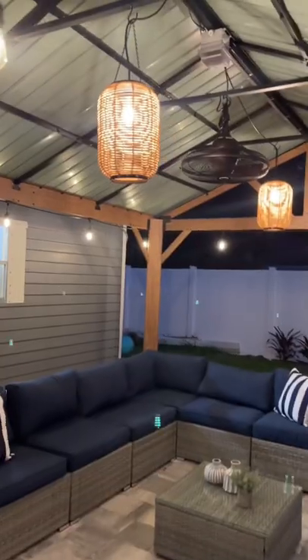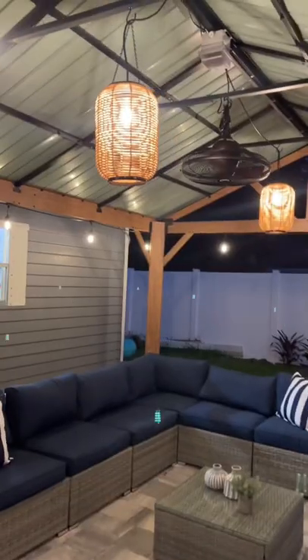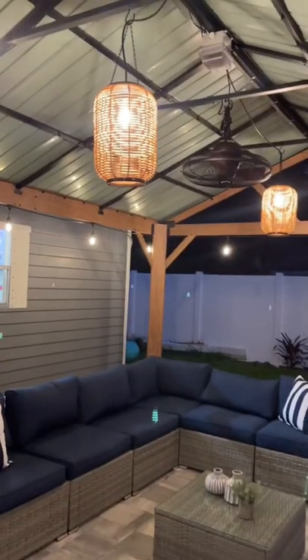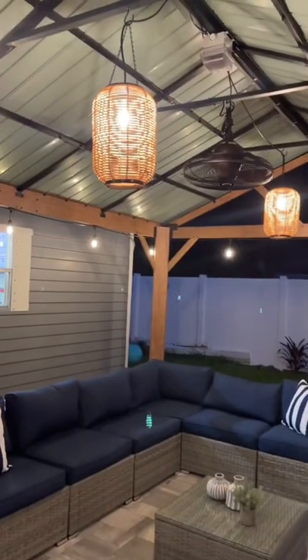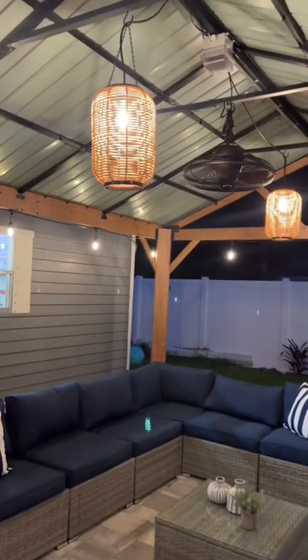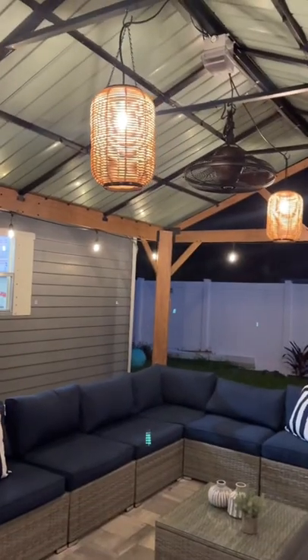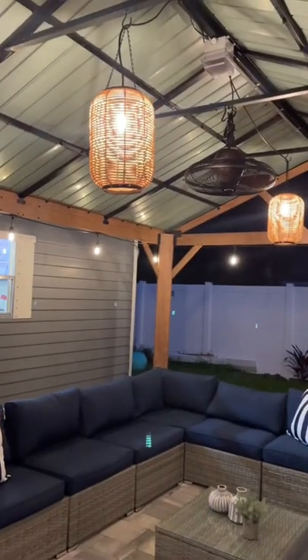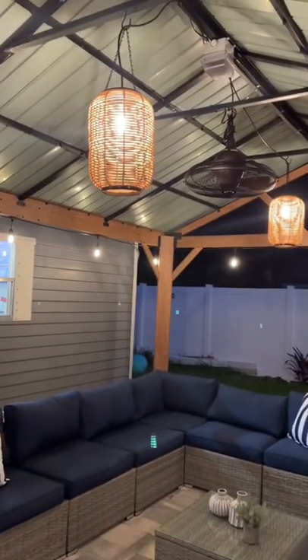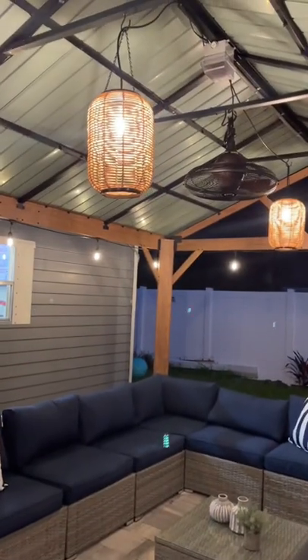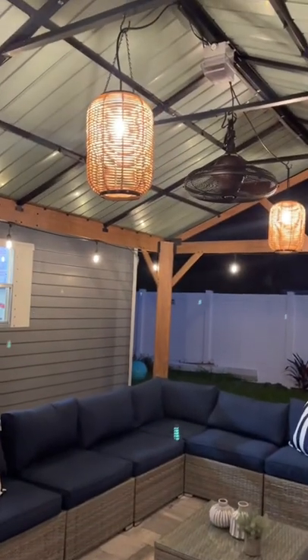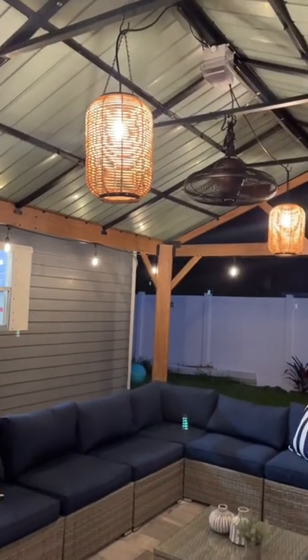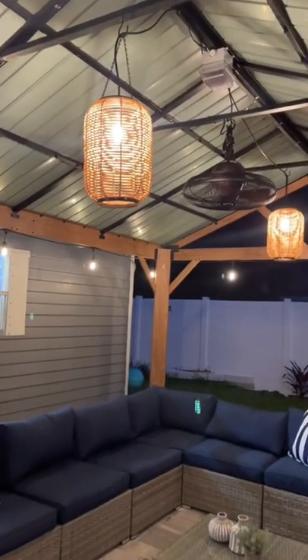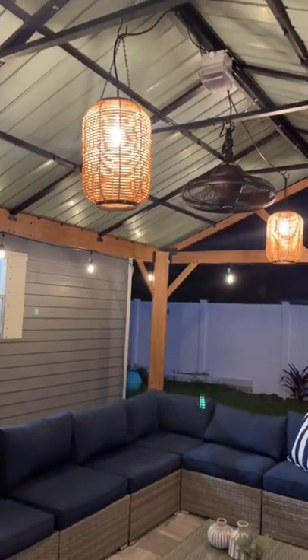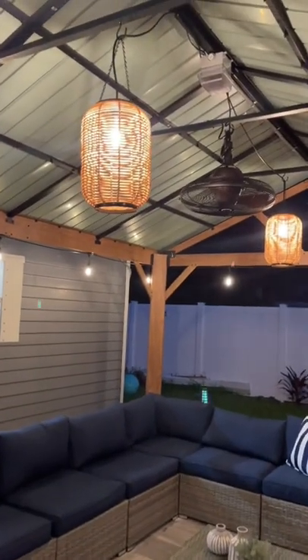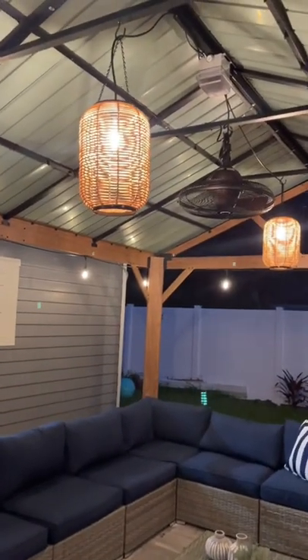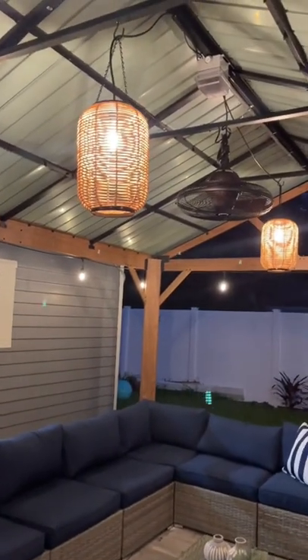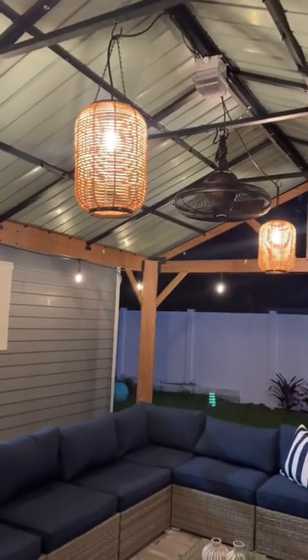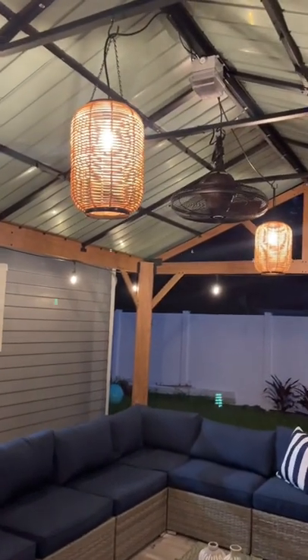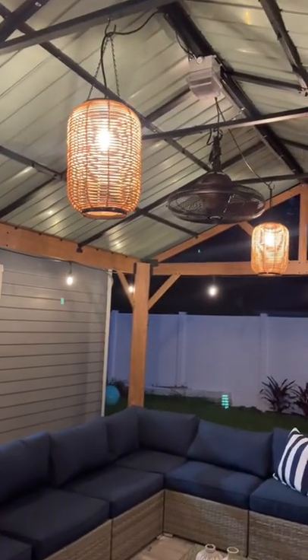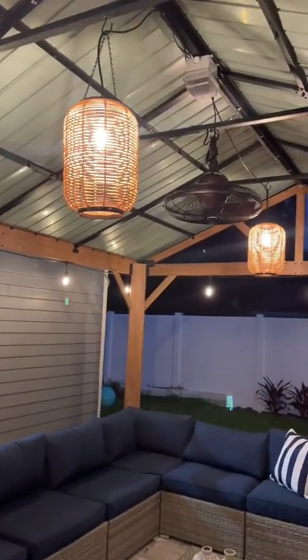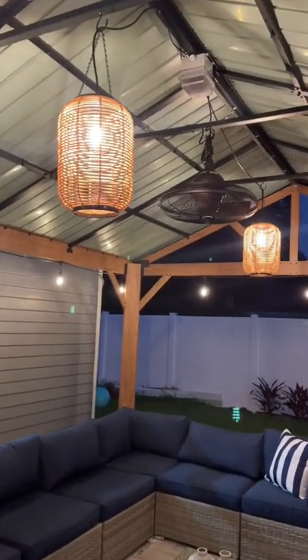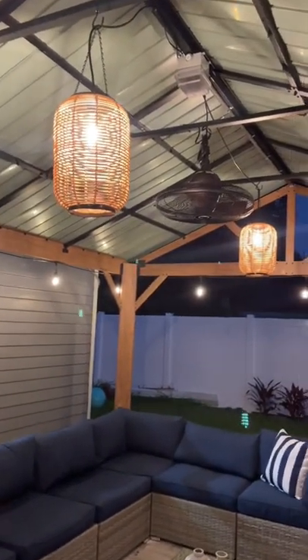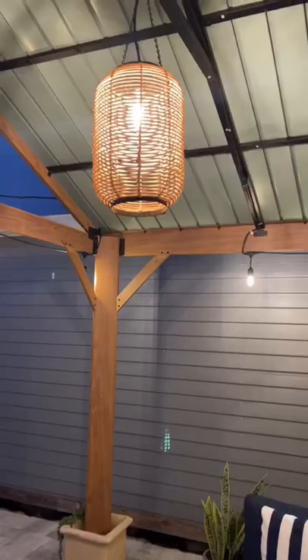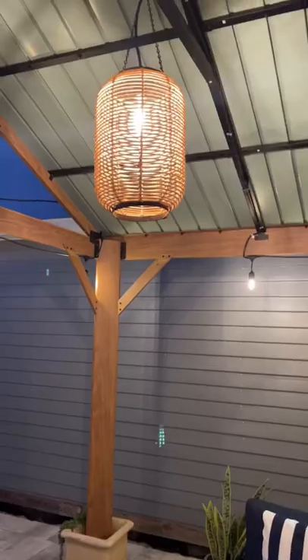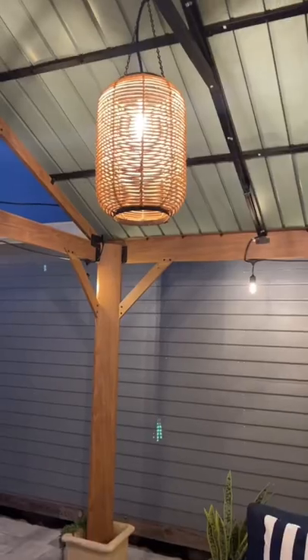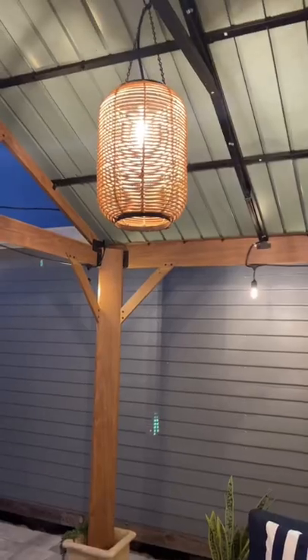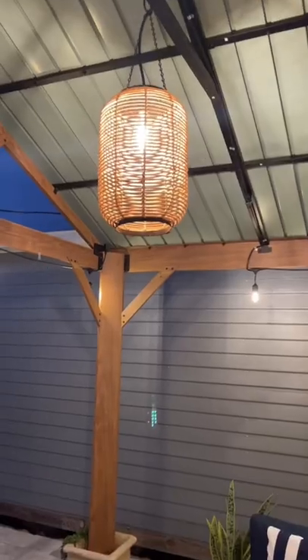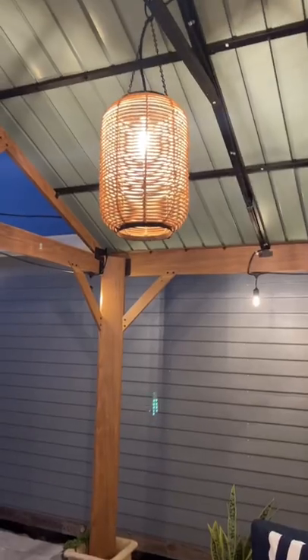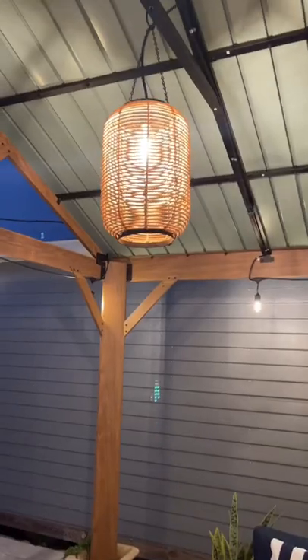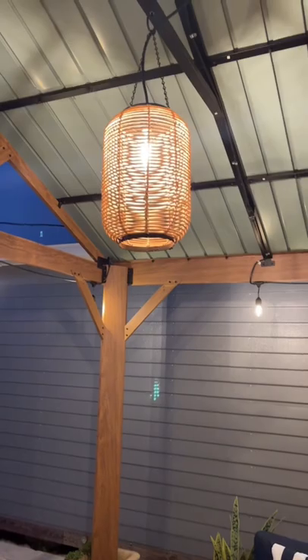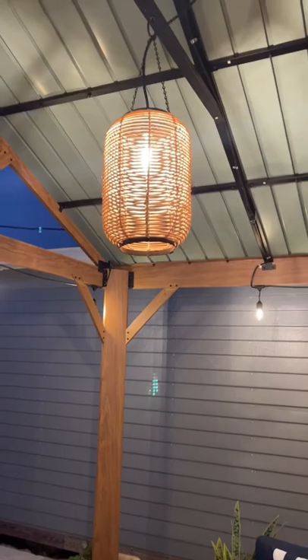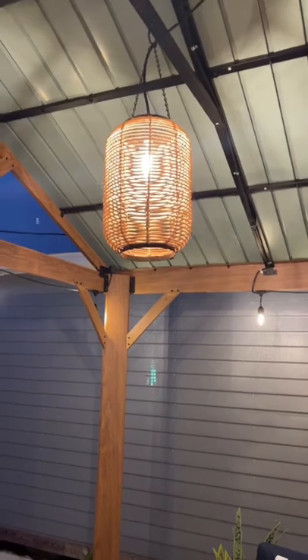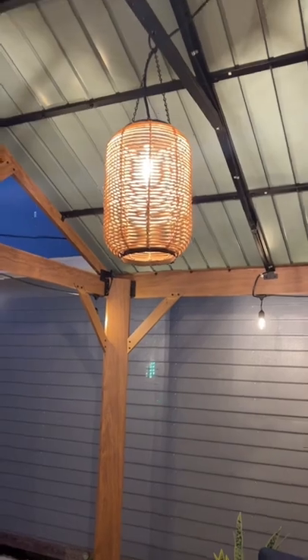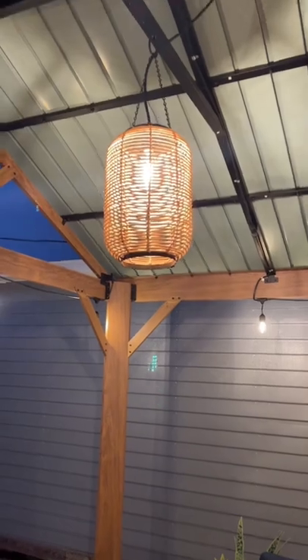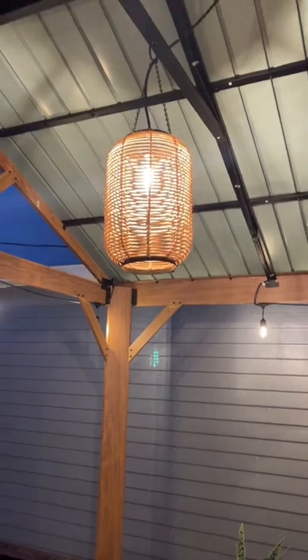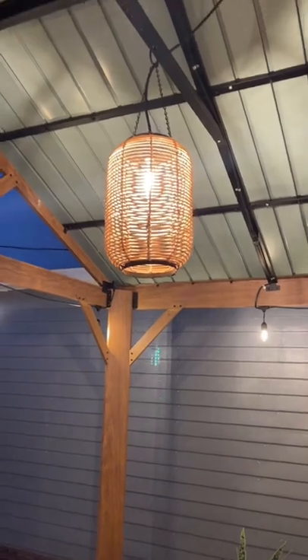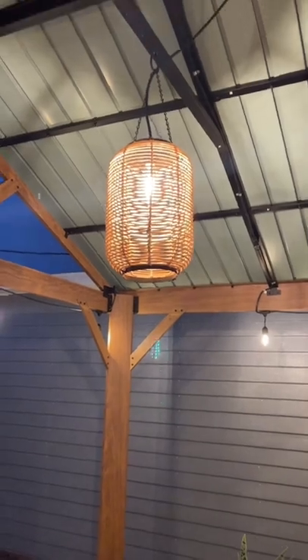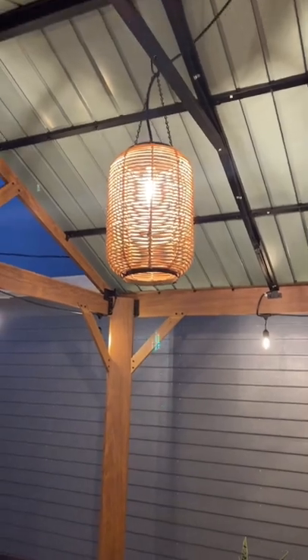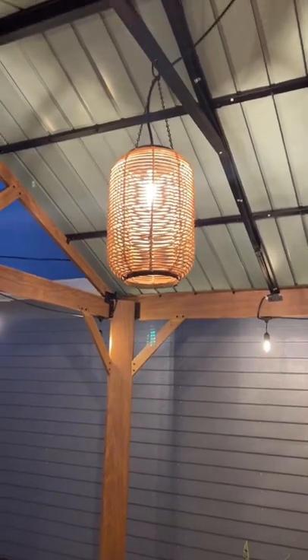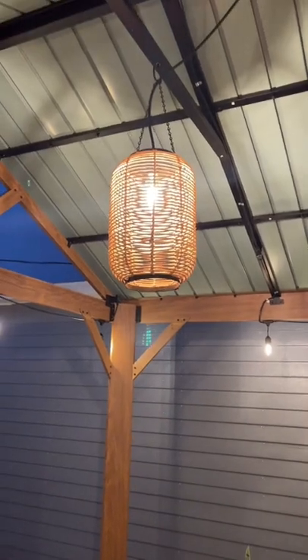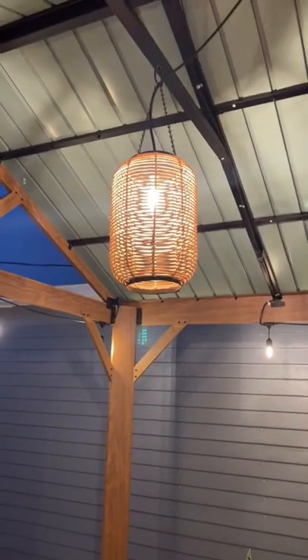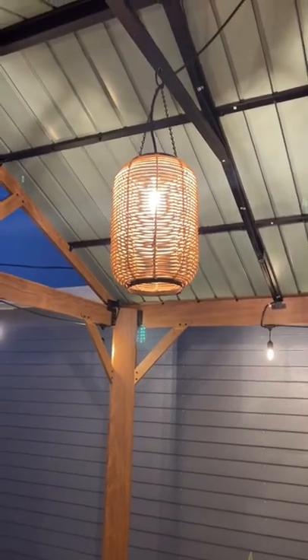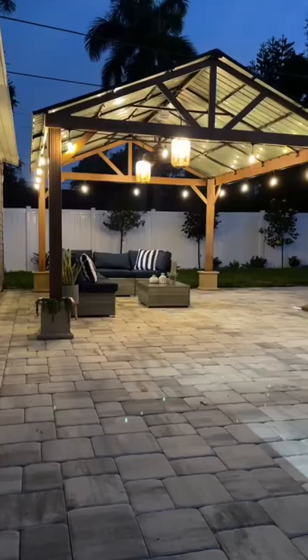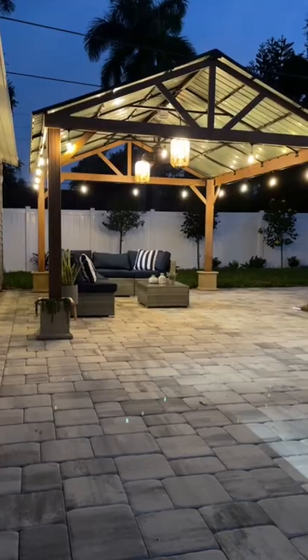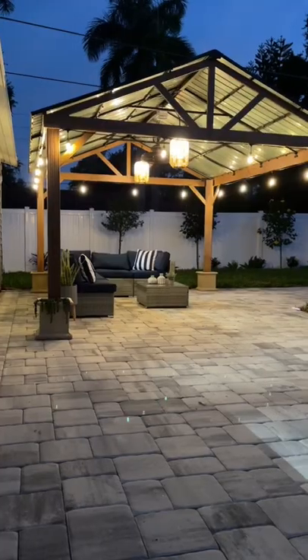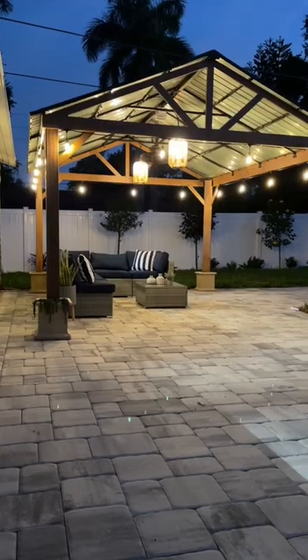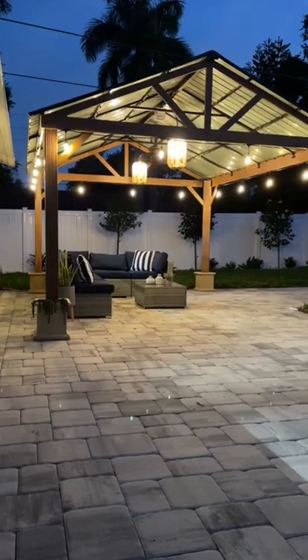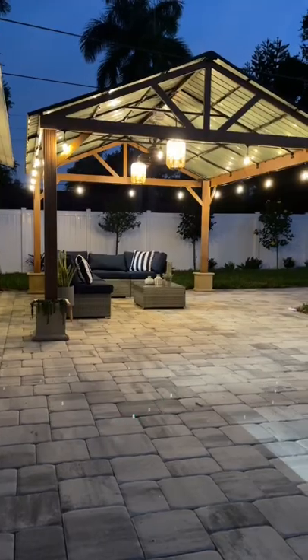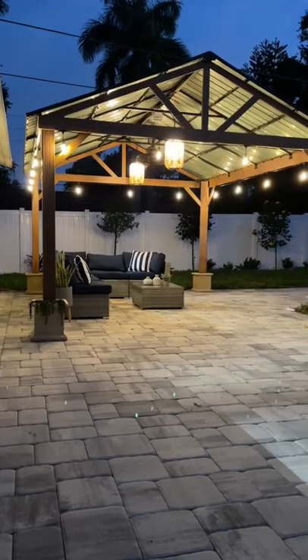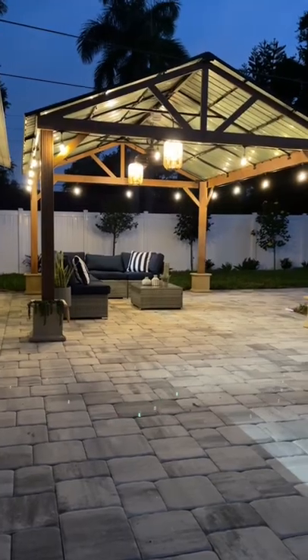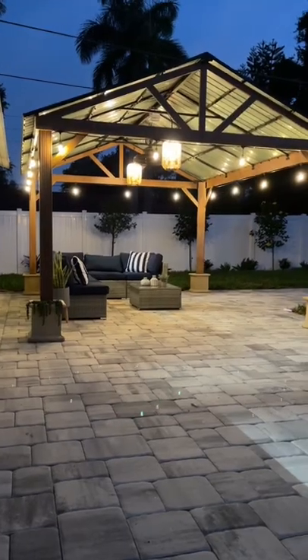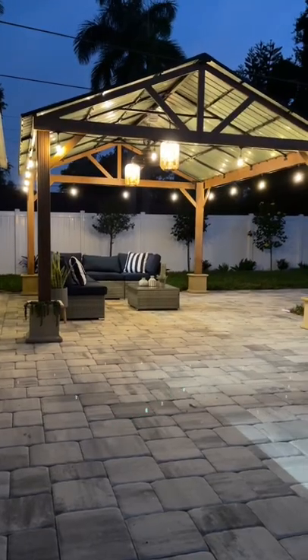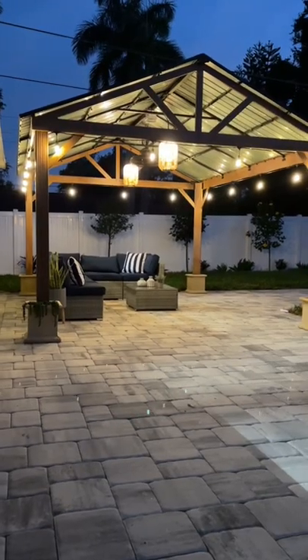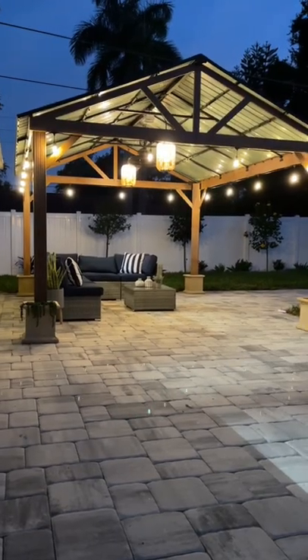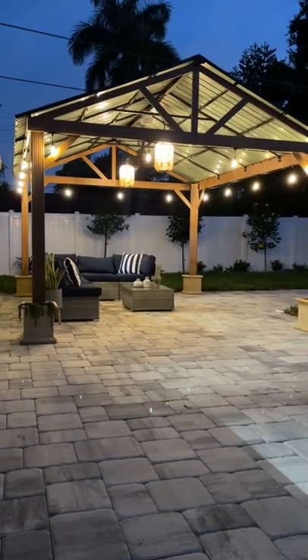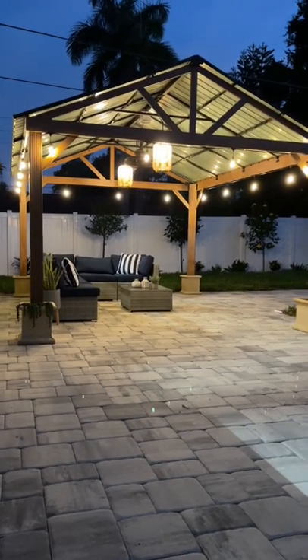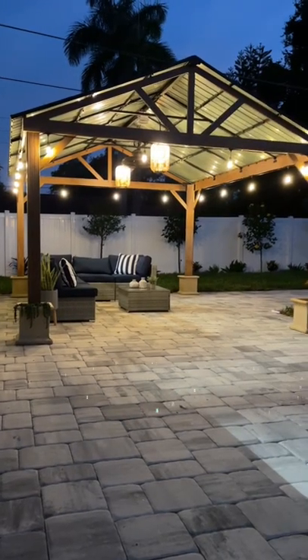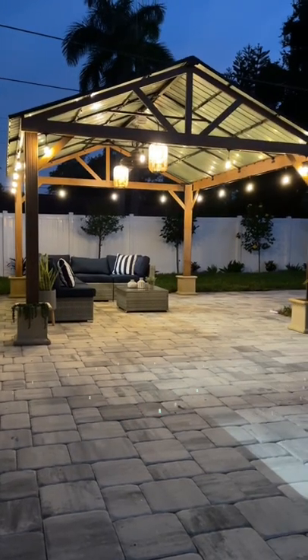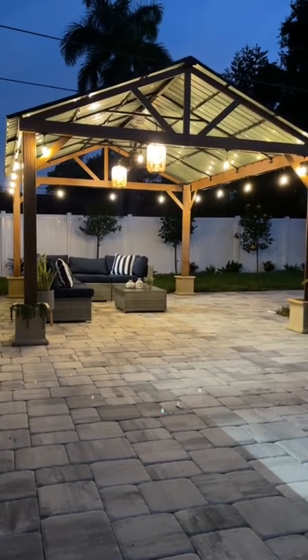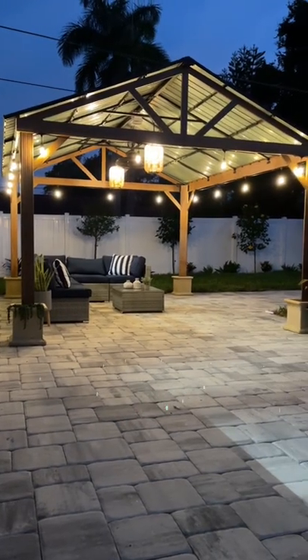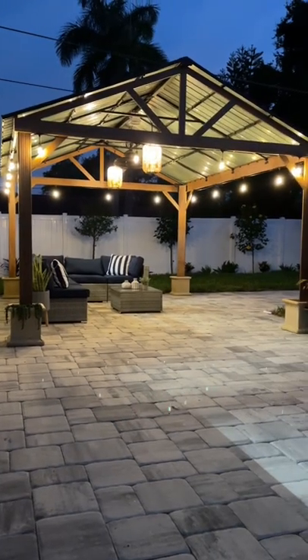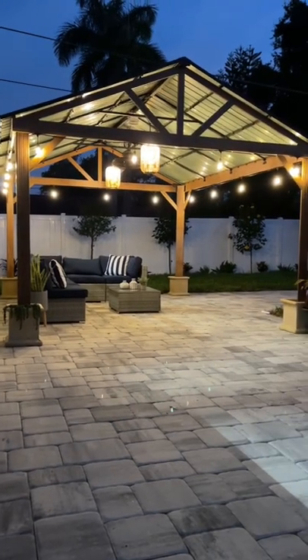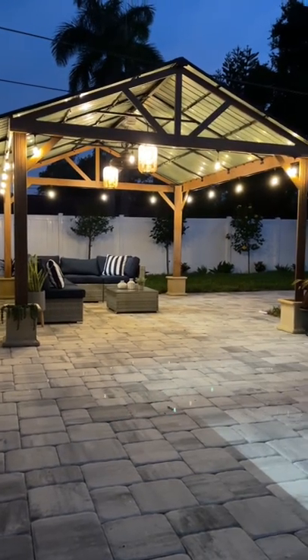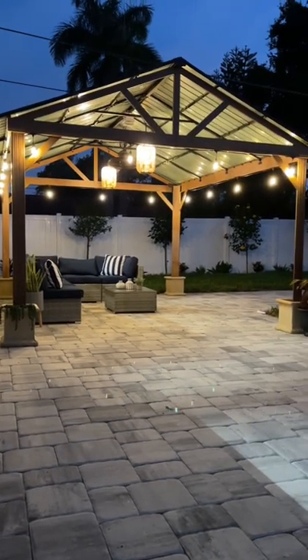We spent less than $40 on each of them and I absolutely love how they look hanging in our gazebo. What do you guys think?